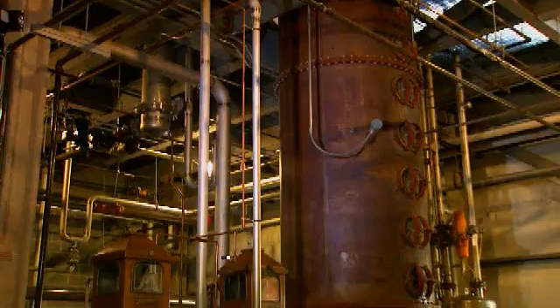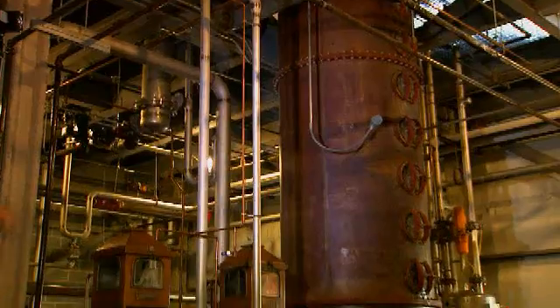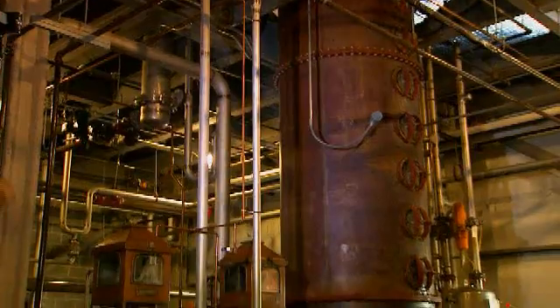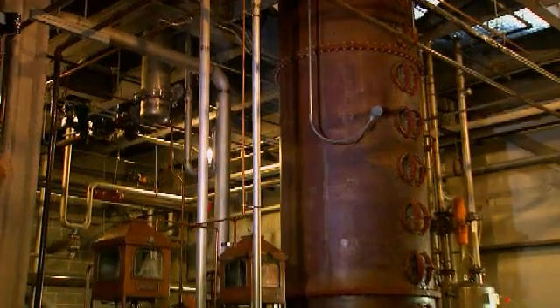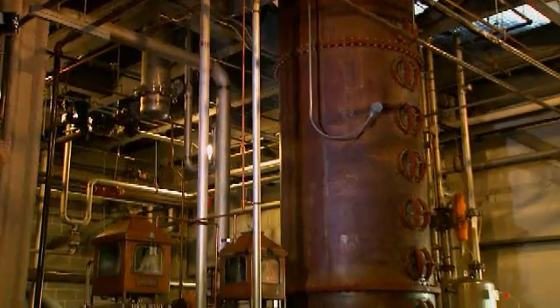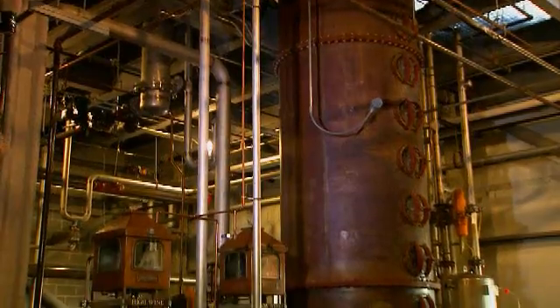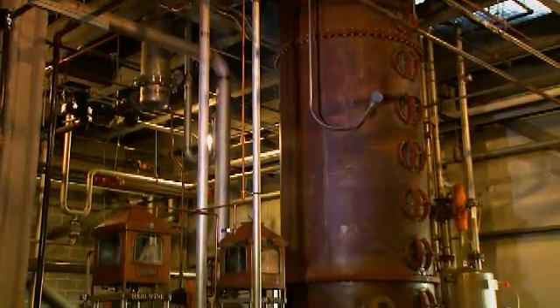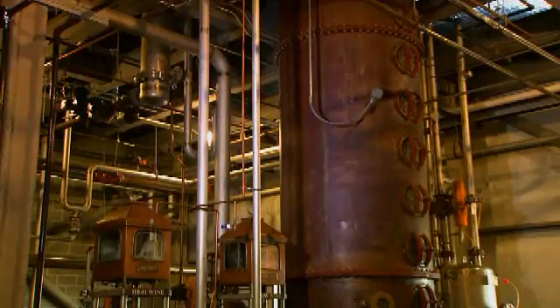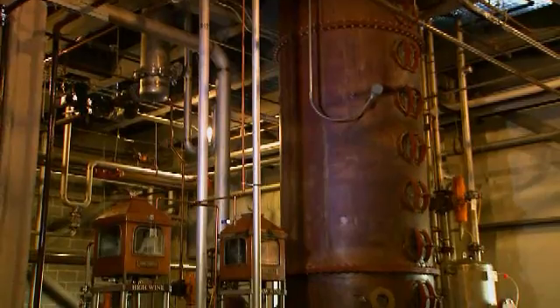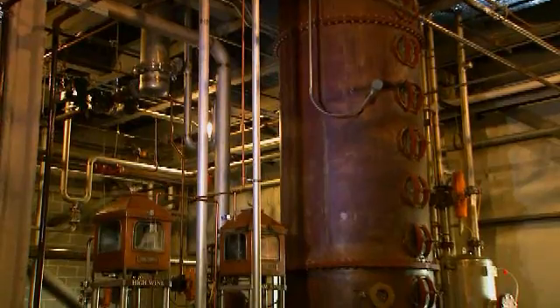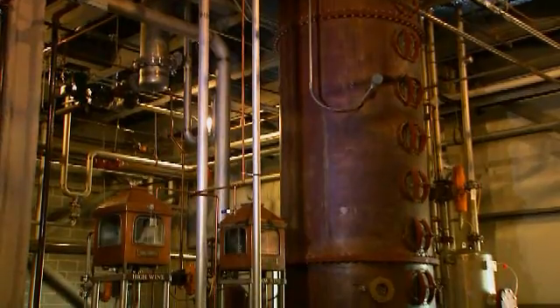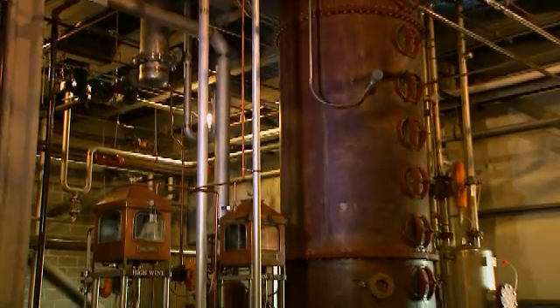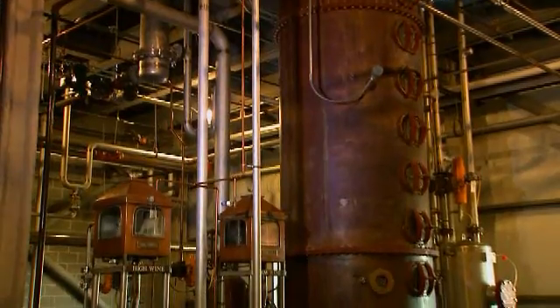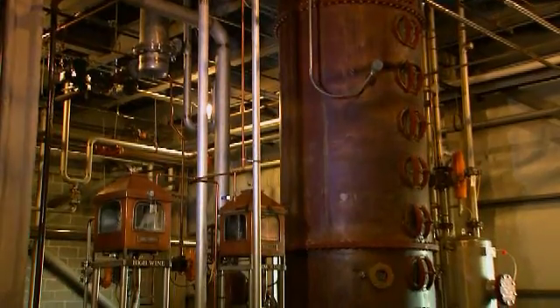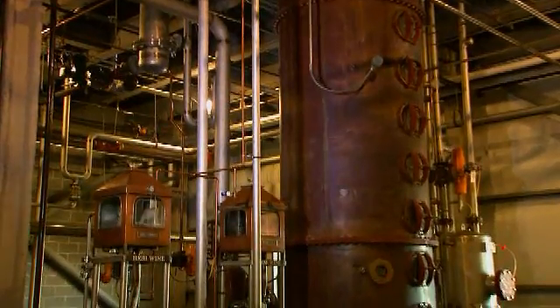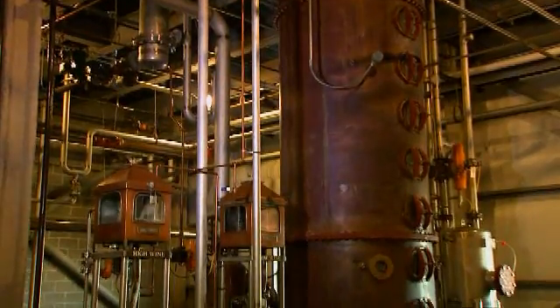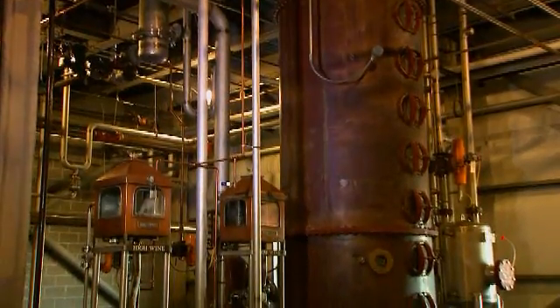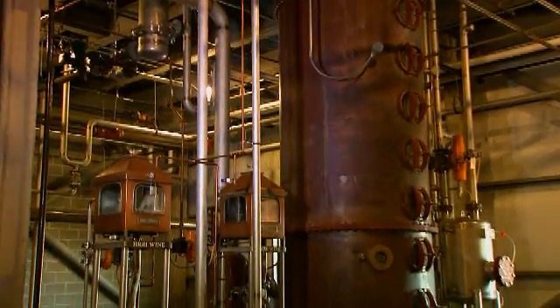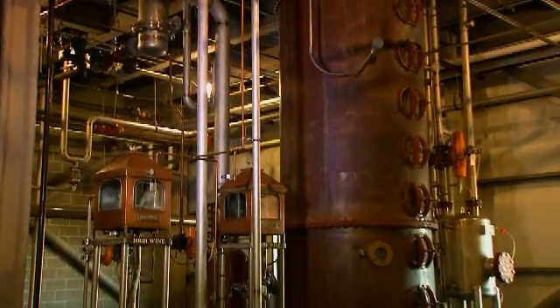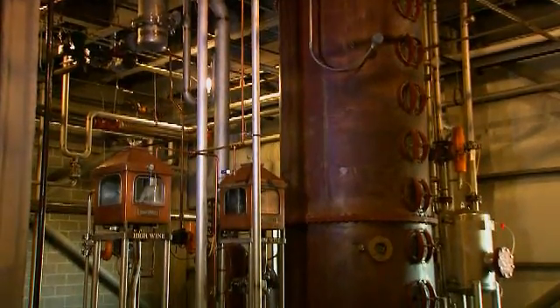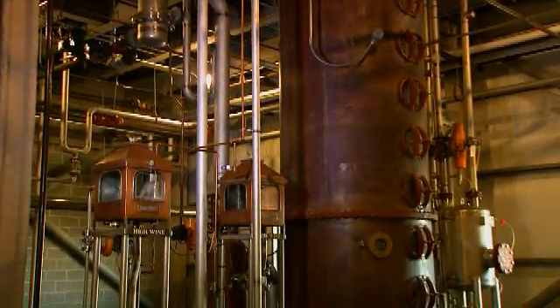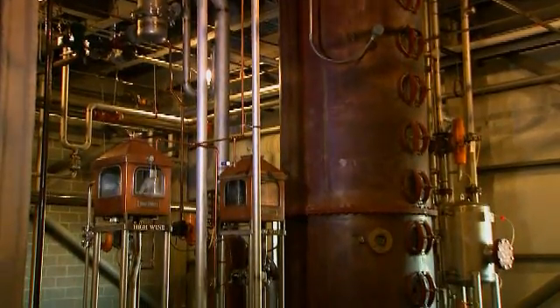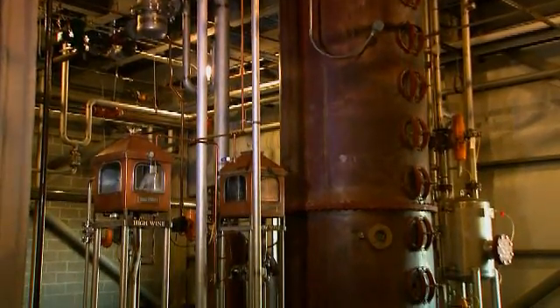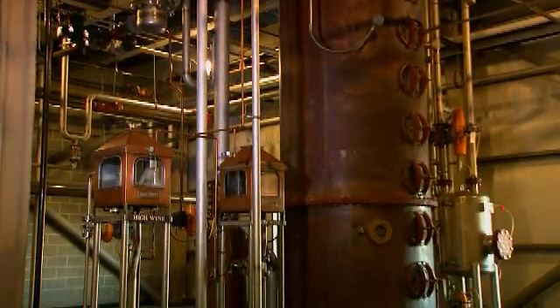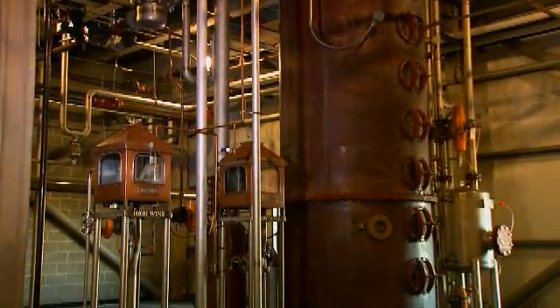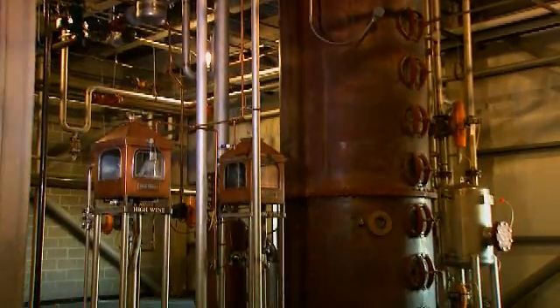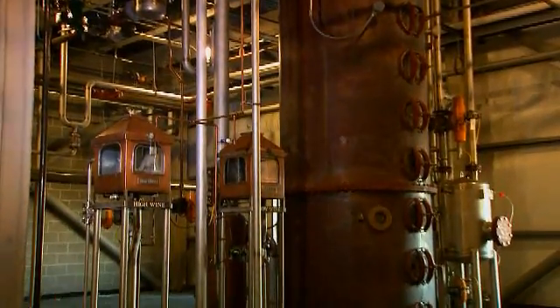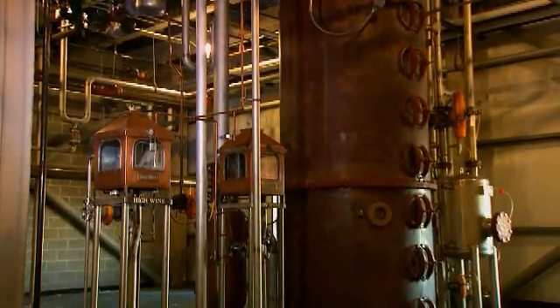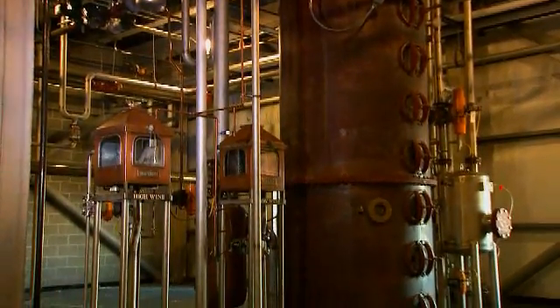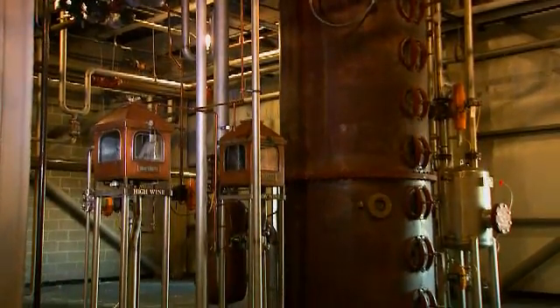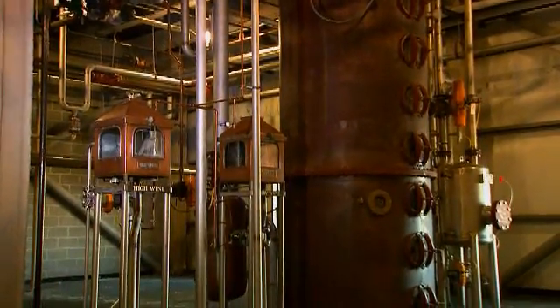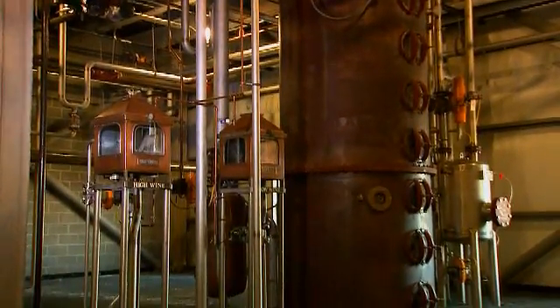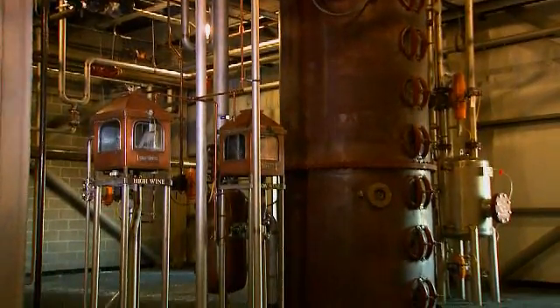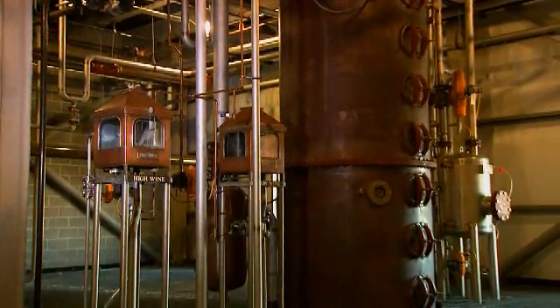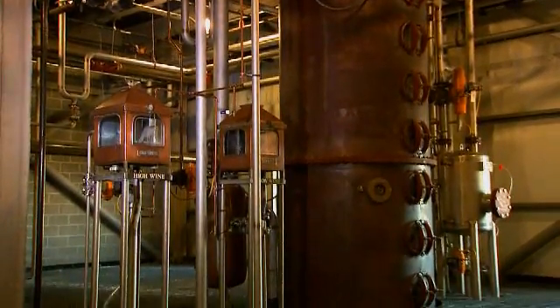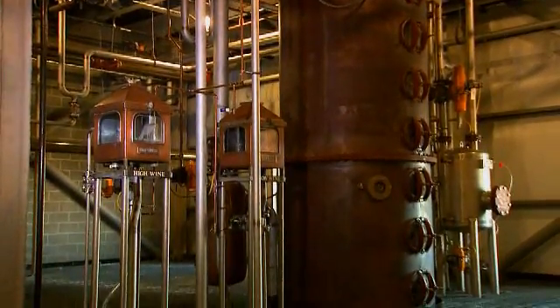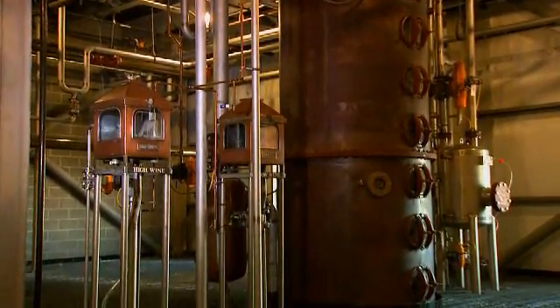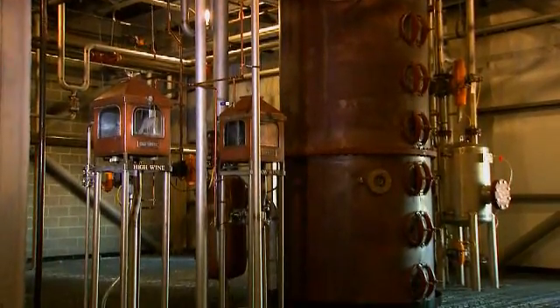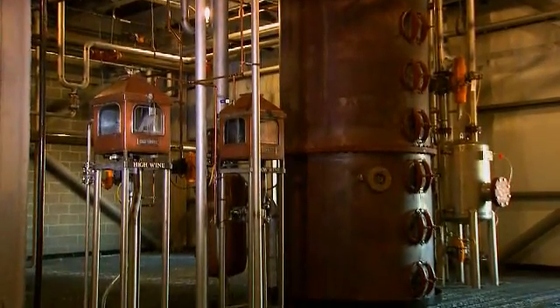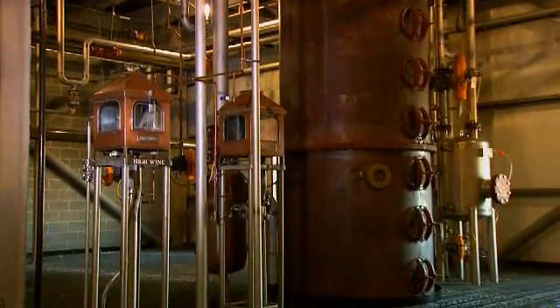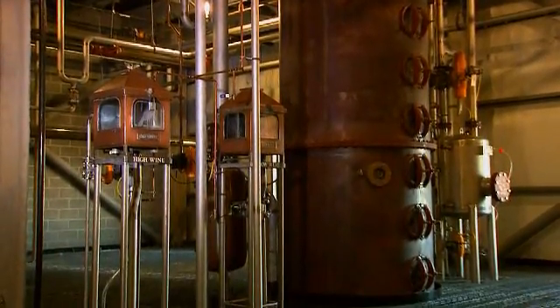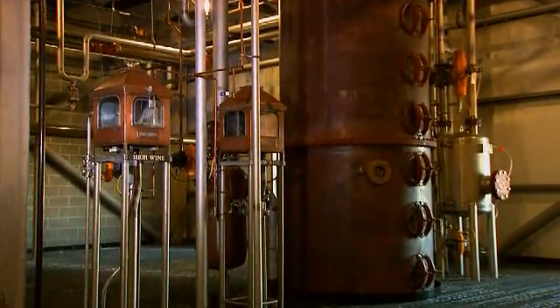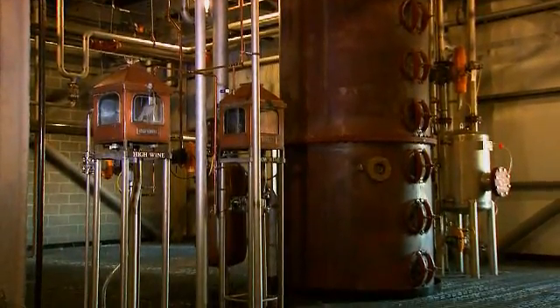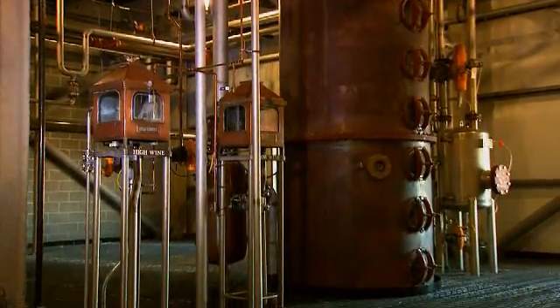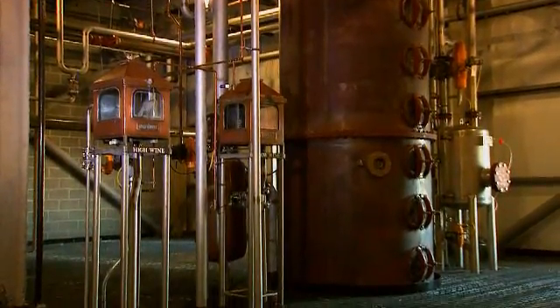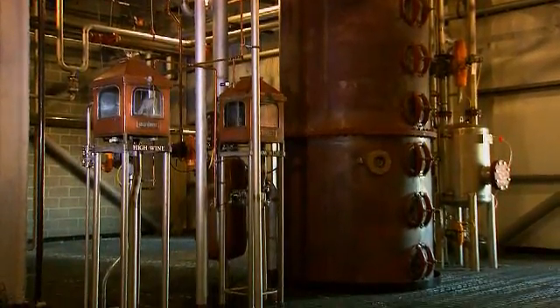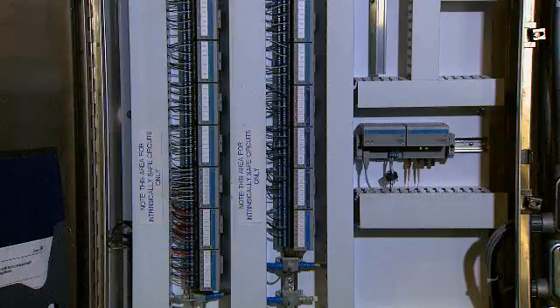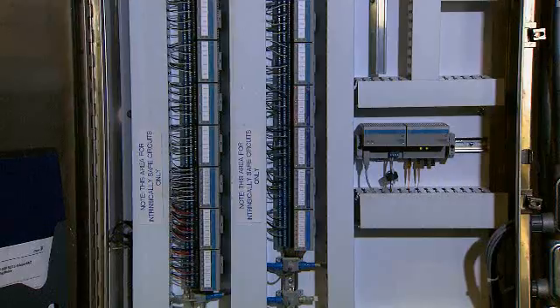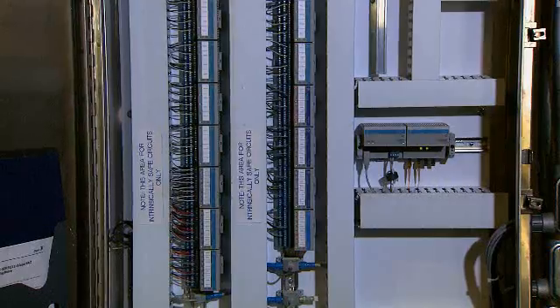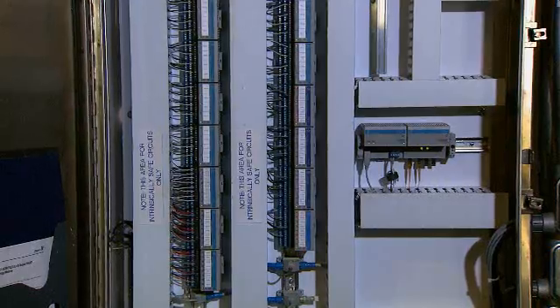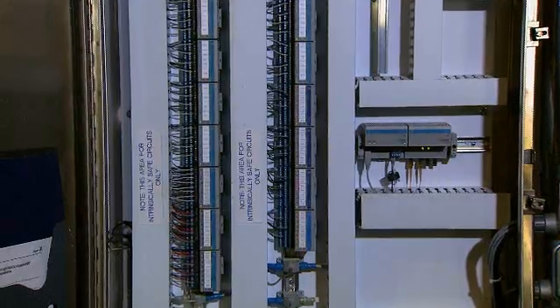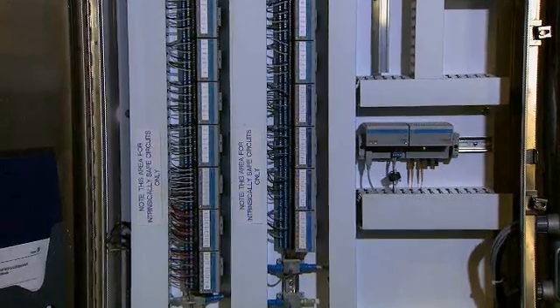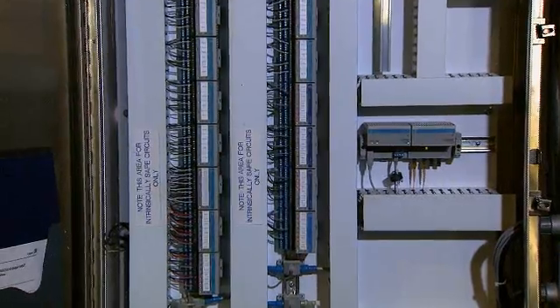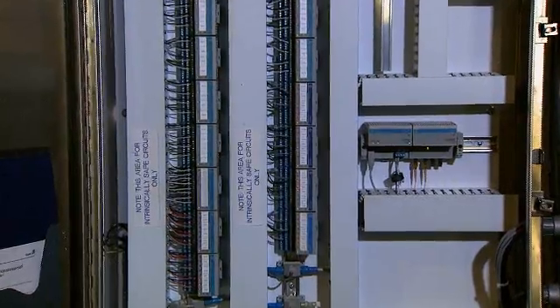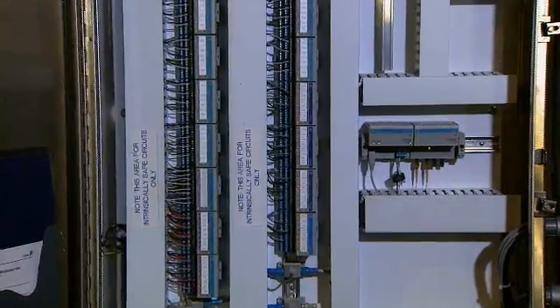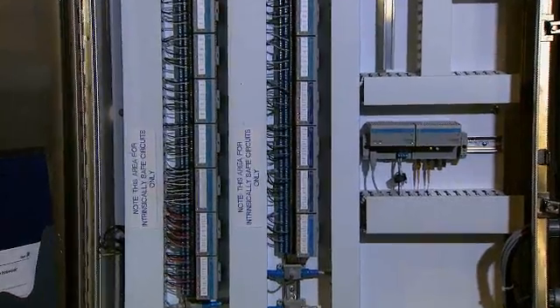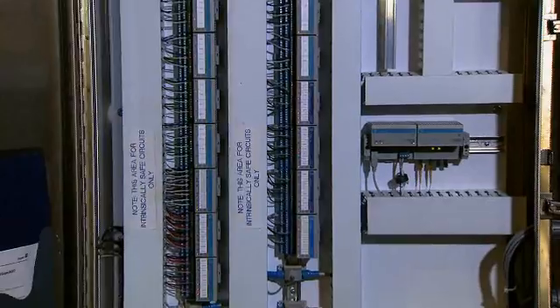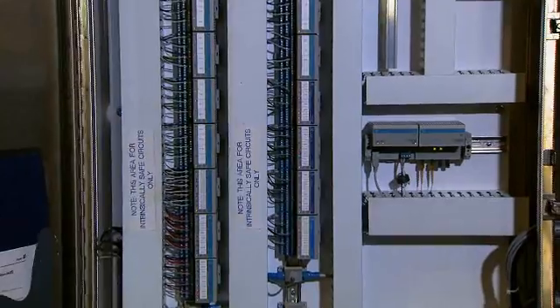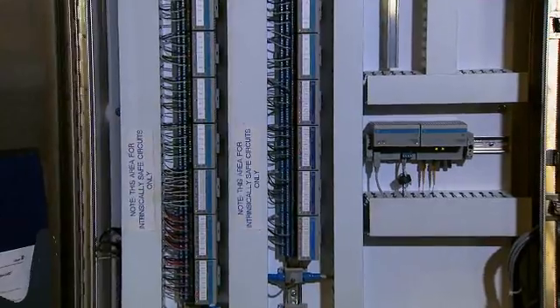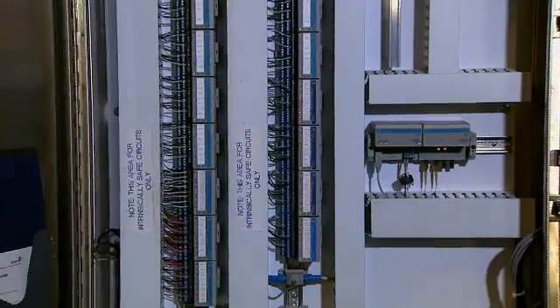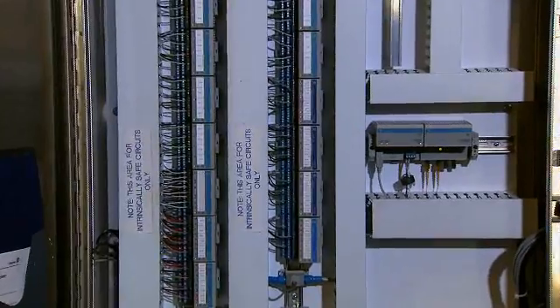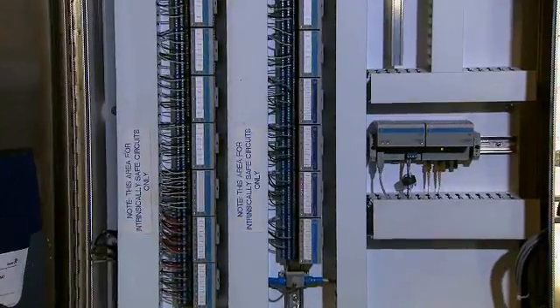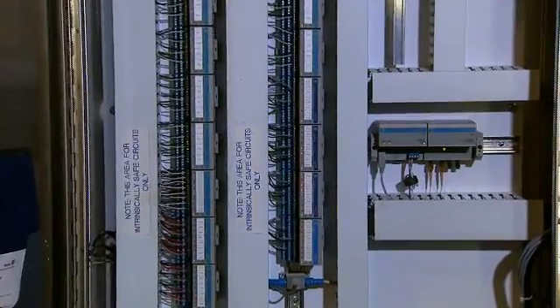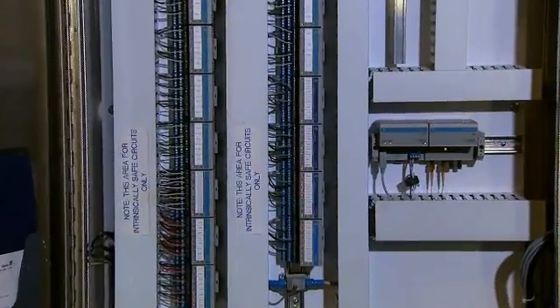In the distillery area, it's a Class 1, Div 1 area, which we went with the intrinsically safe IO — the Flex EX.